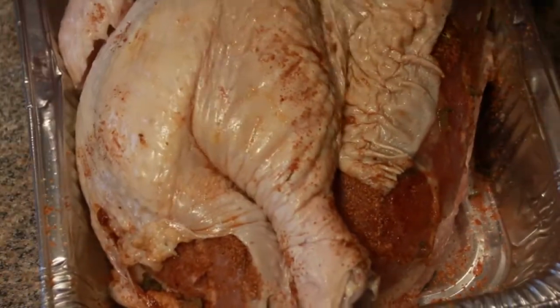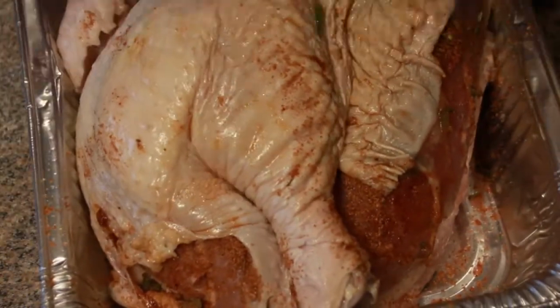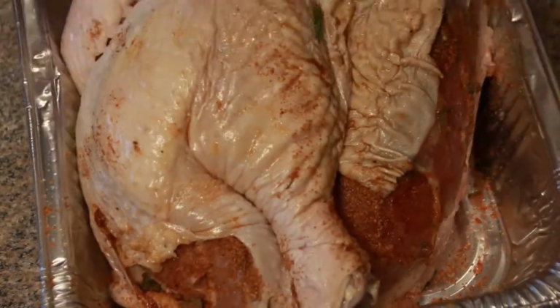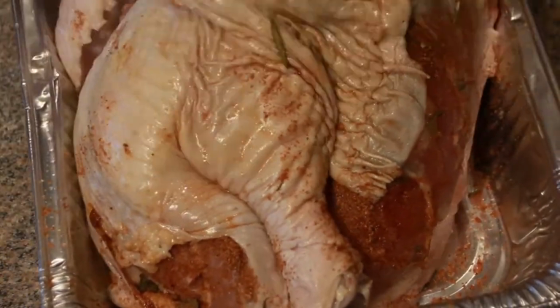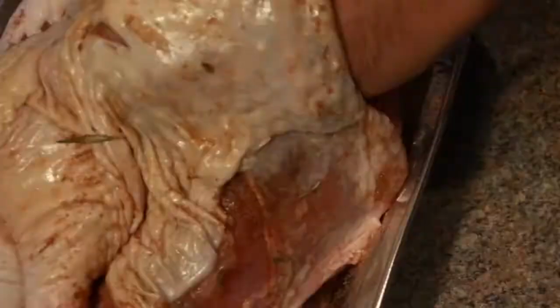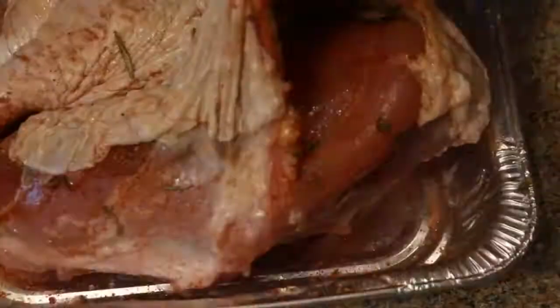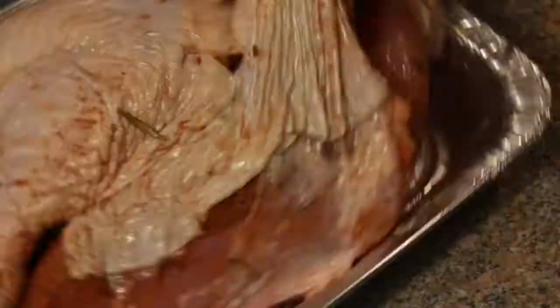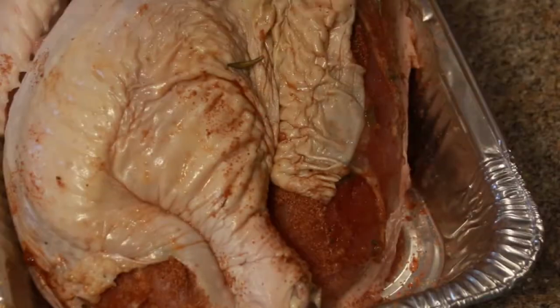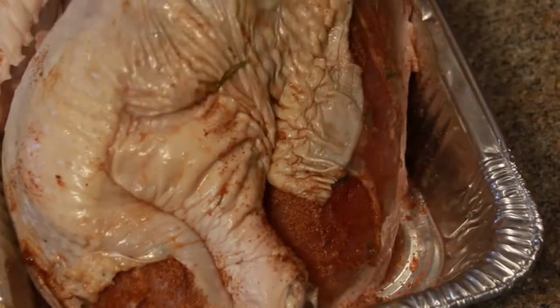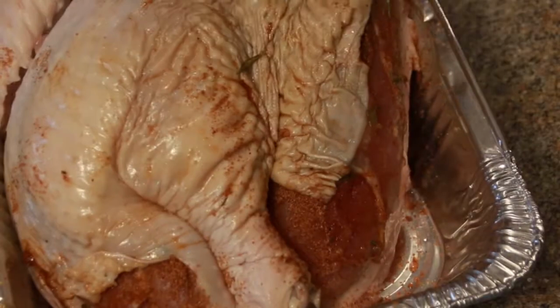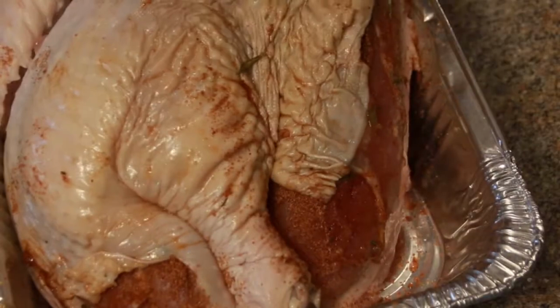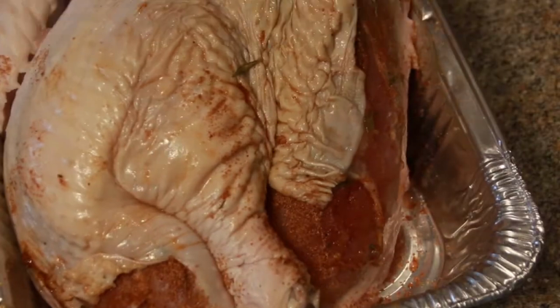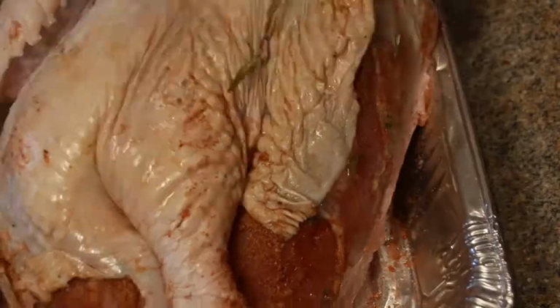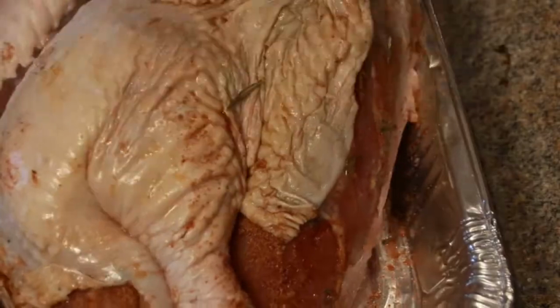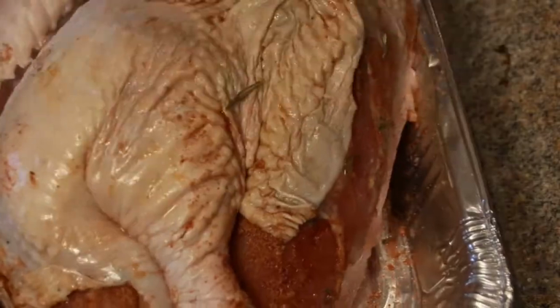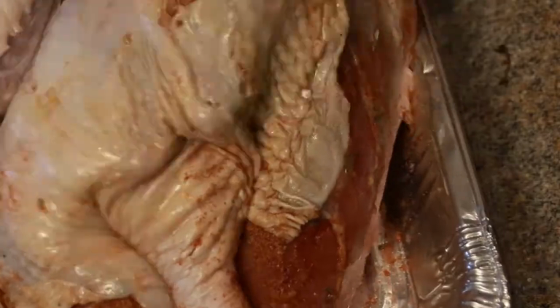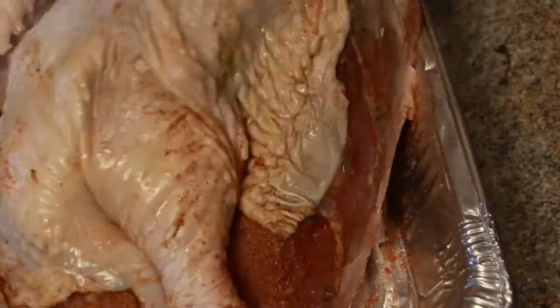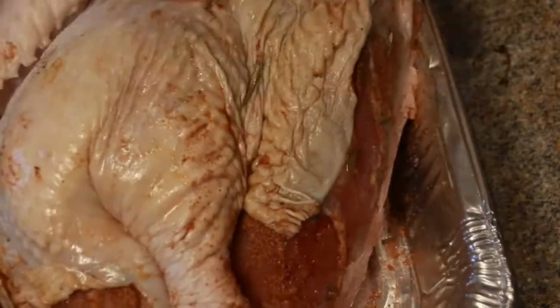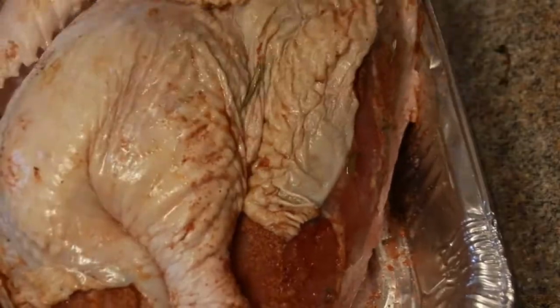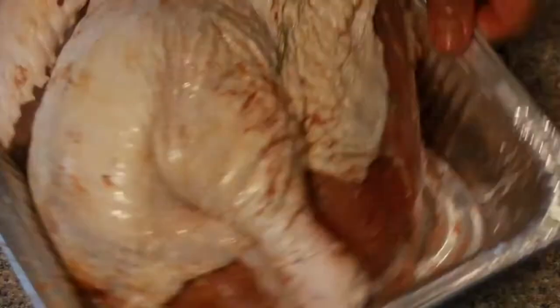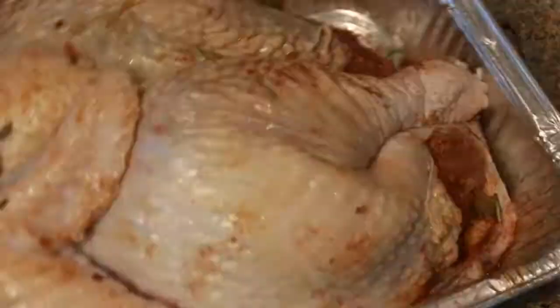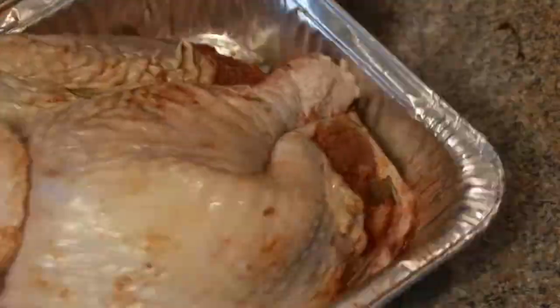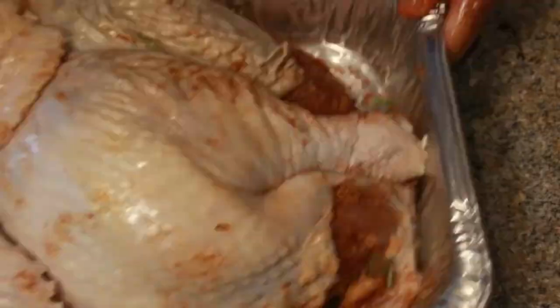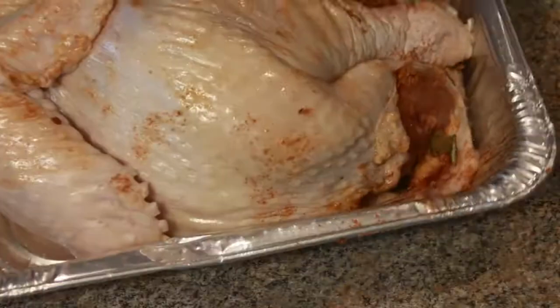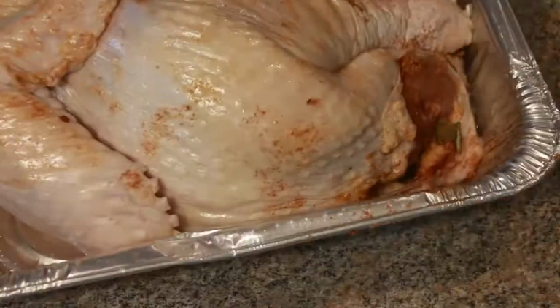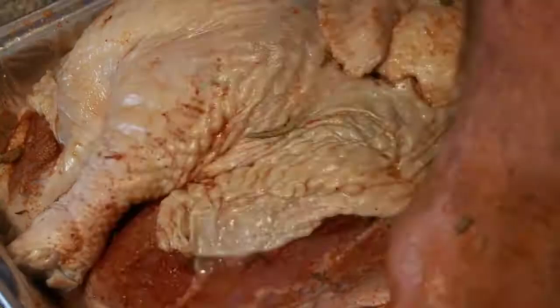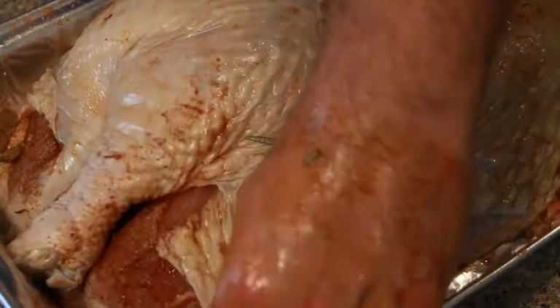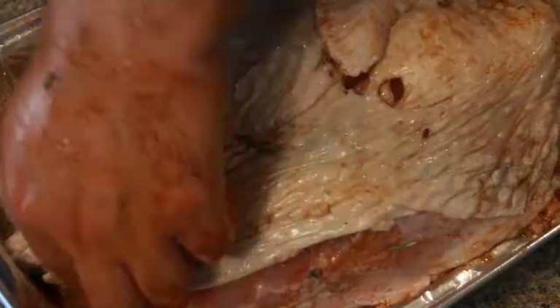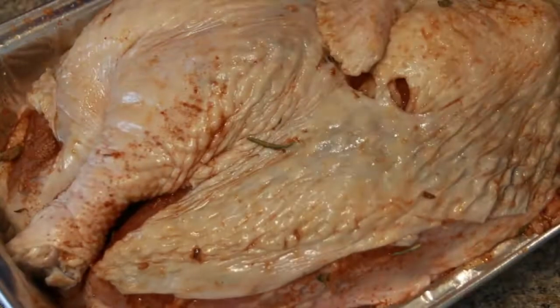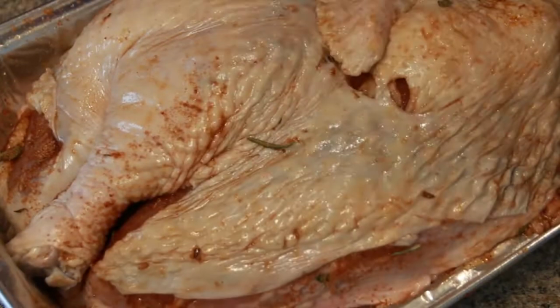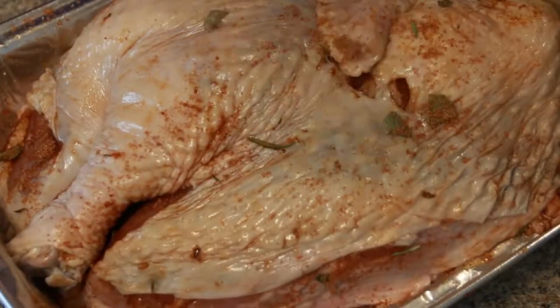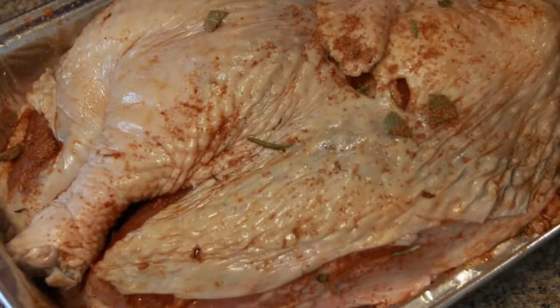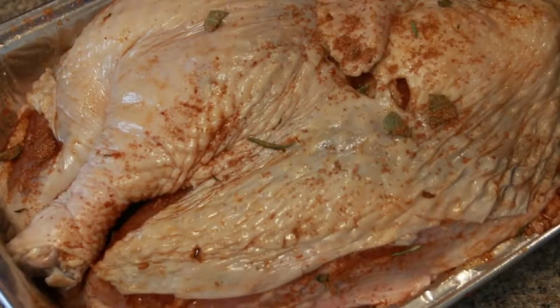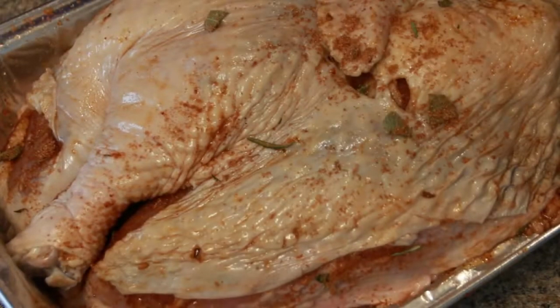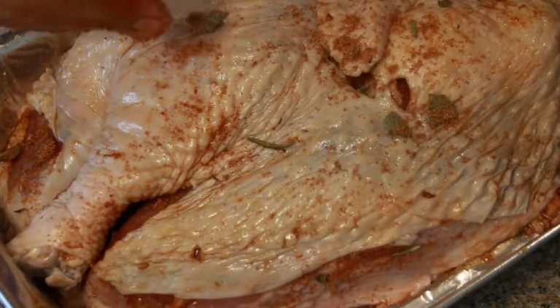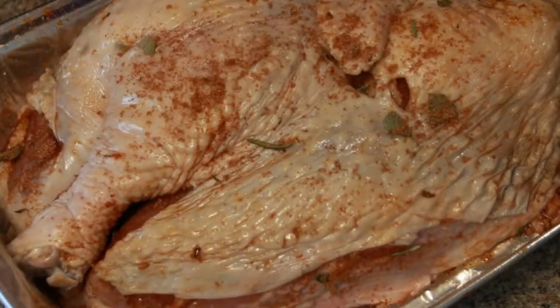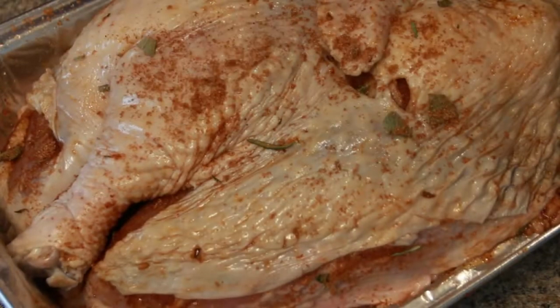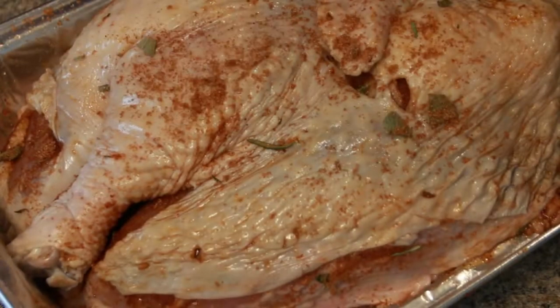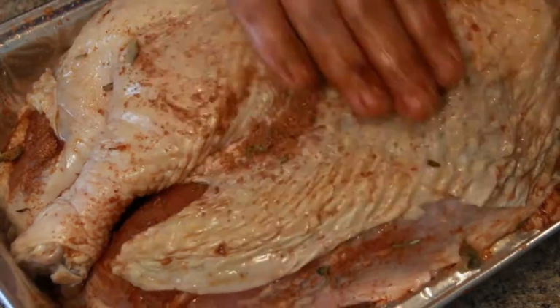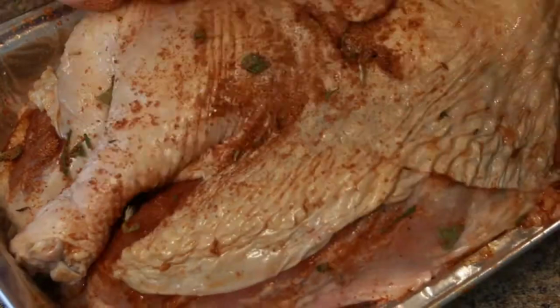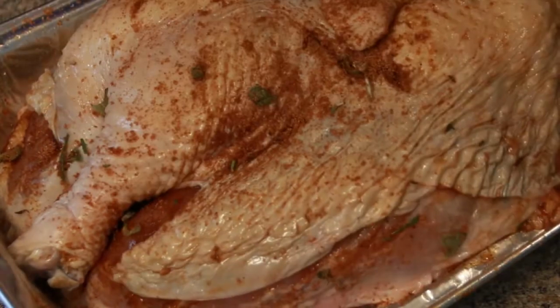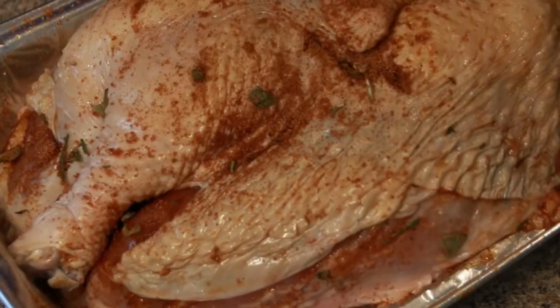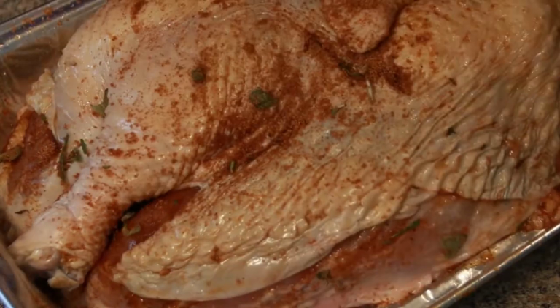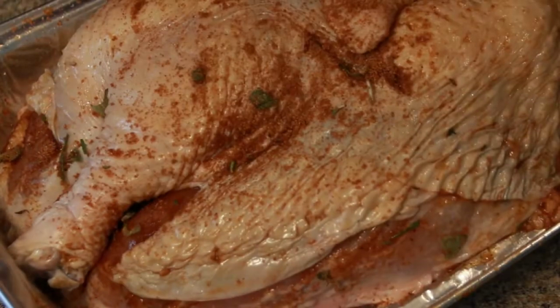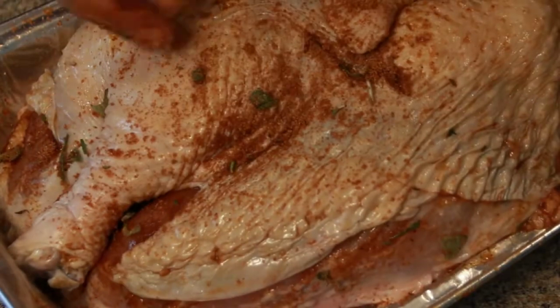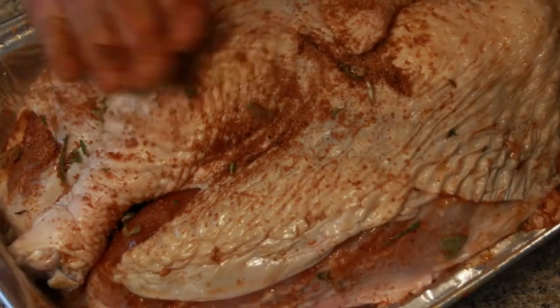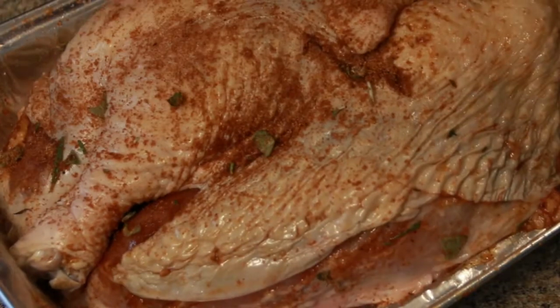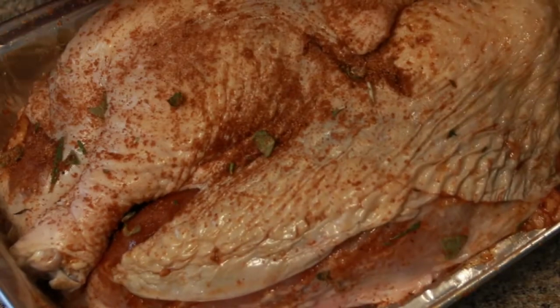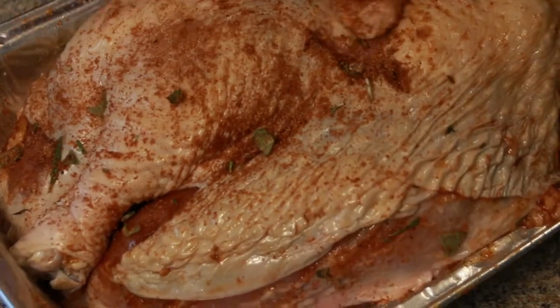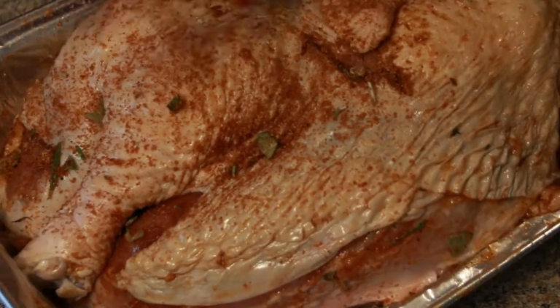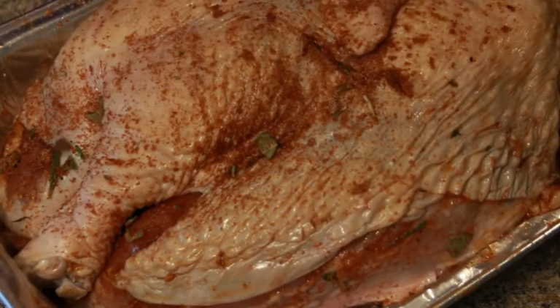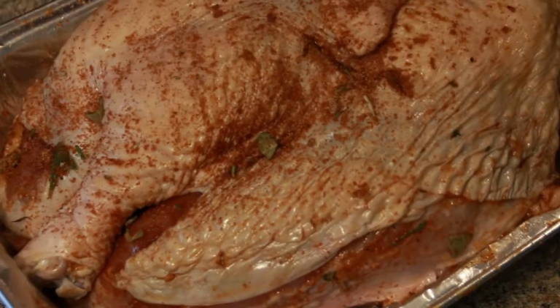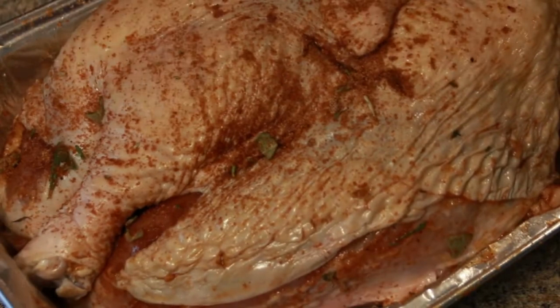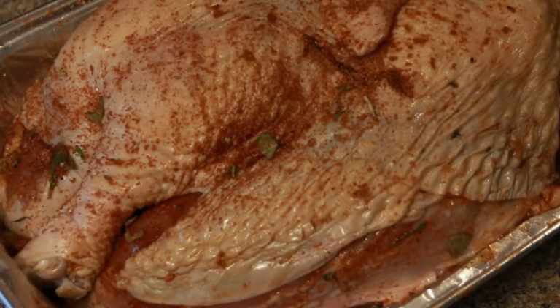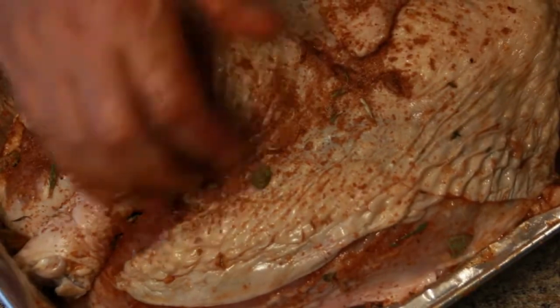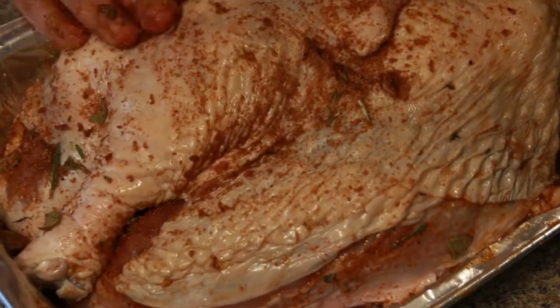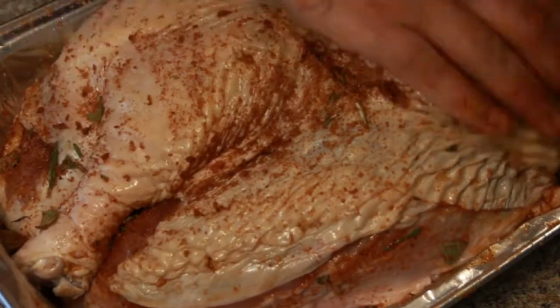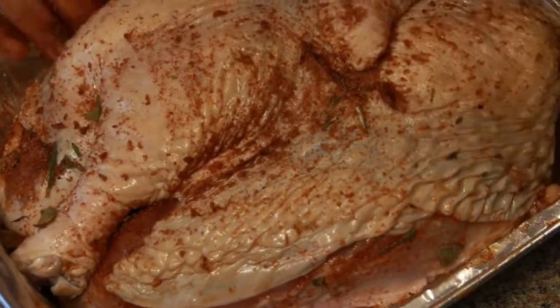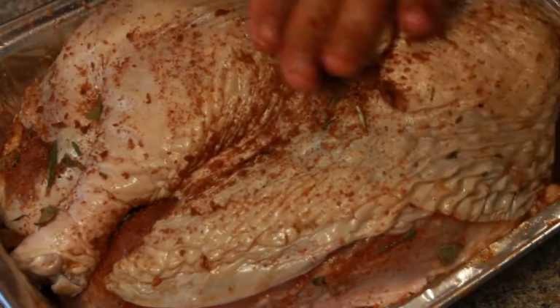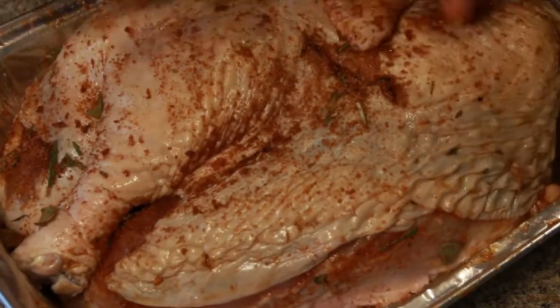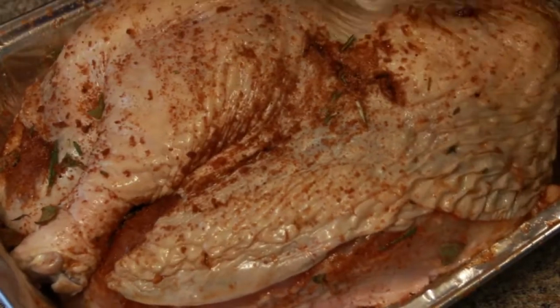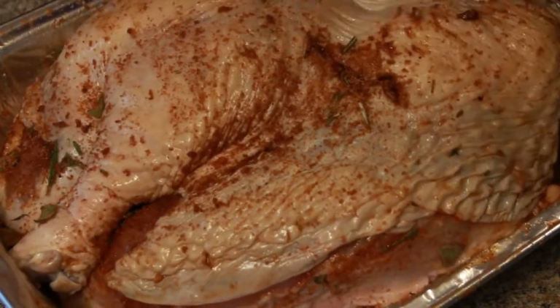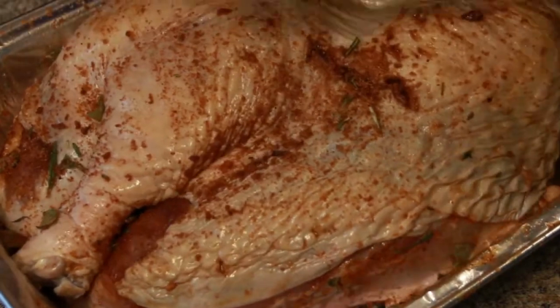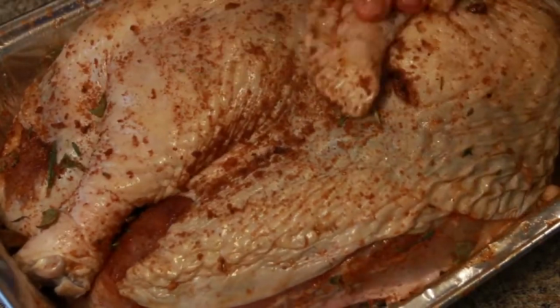Once we have as much of the subdermal area coated as we can, we'll rub what's left on top of the skin.